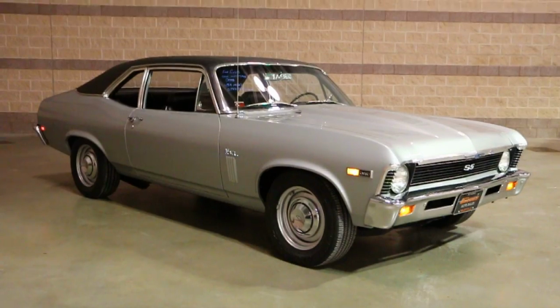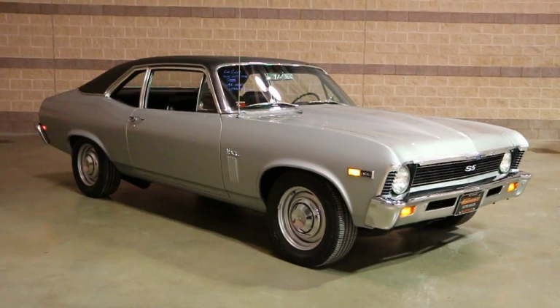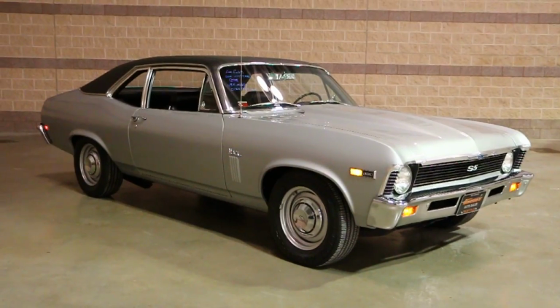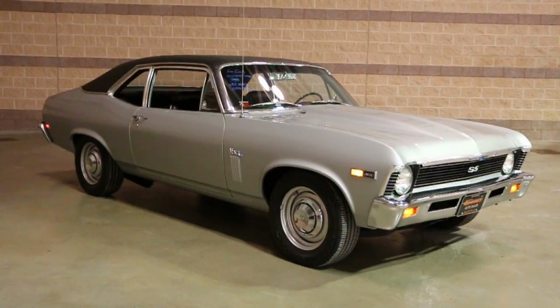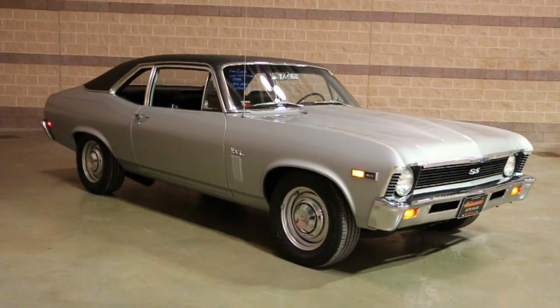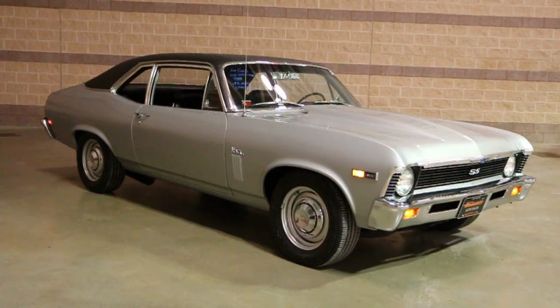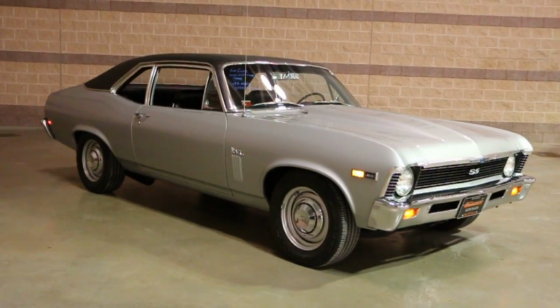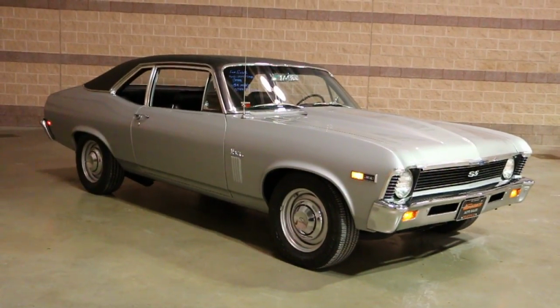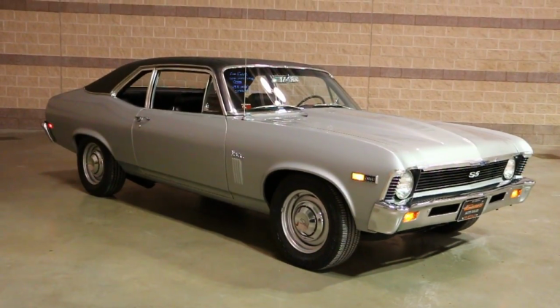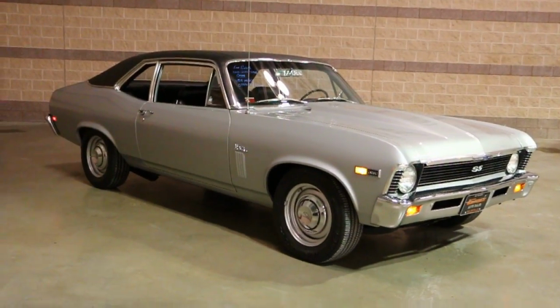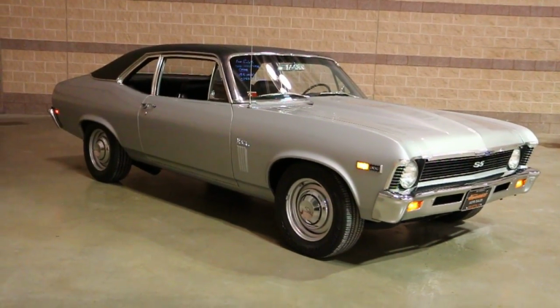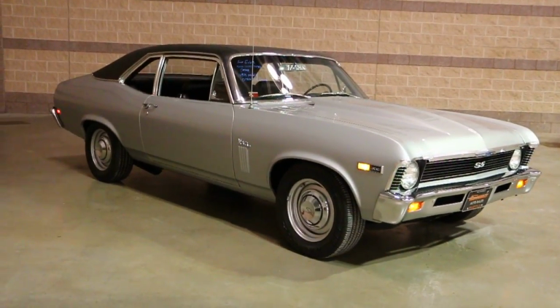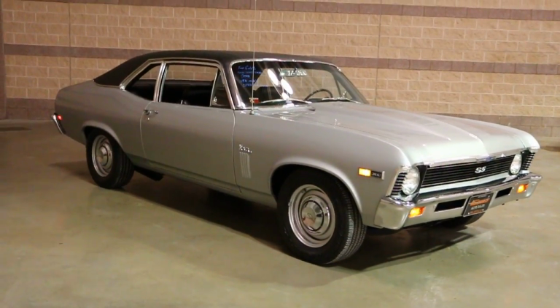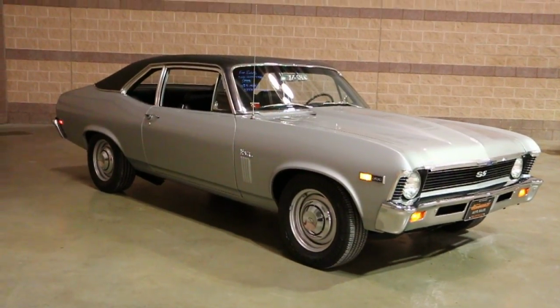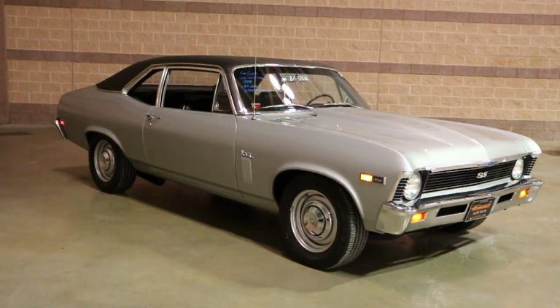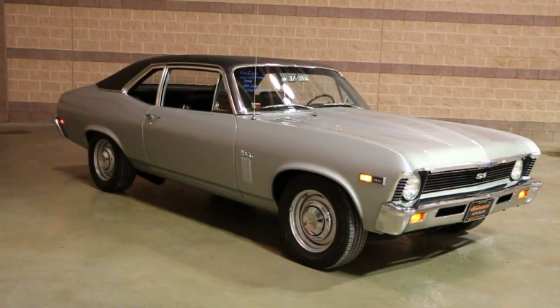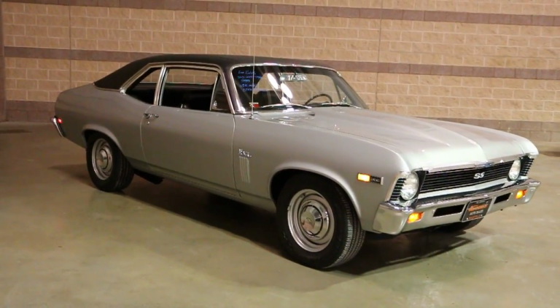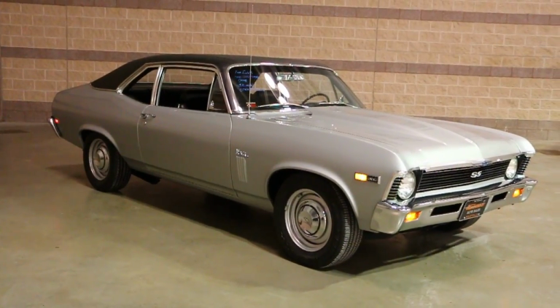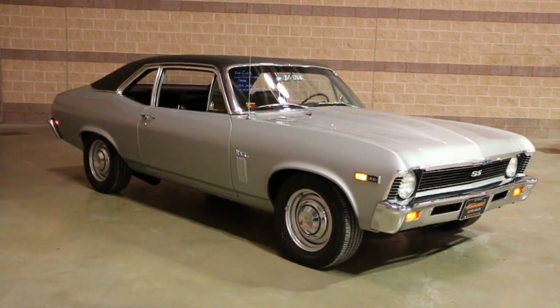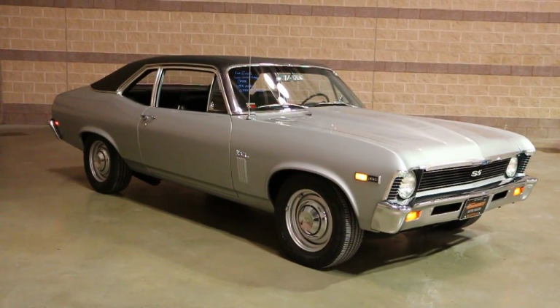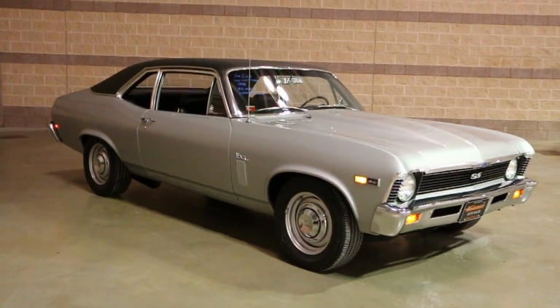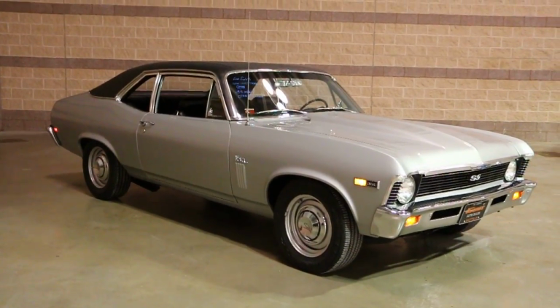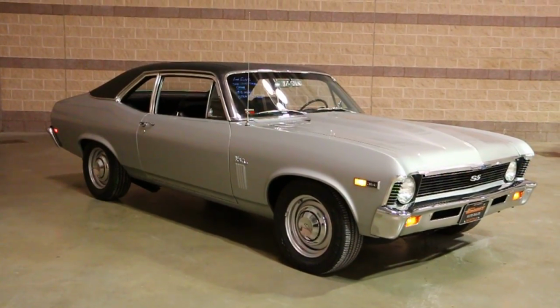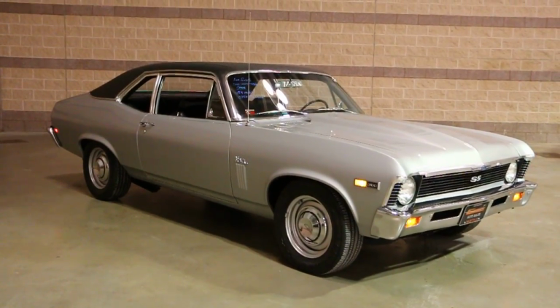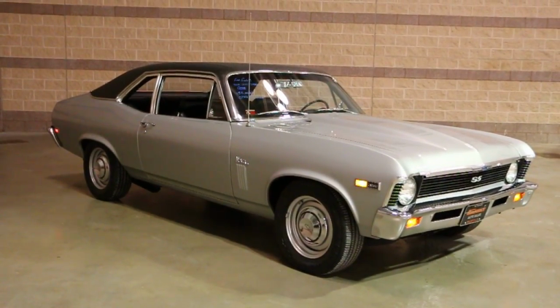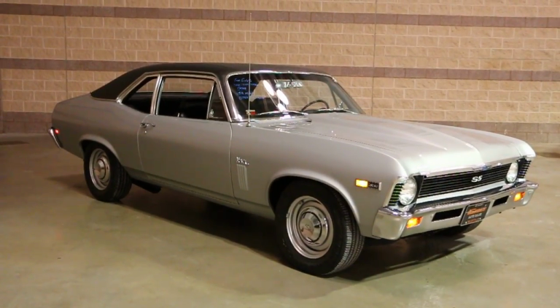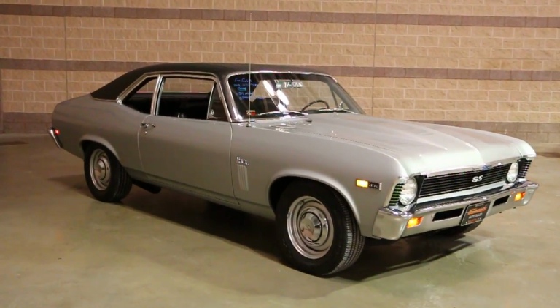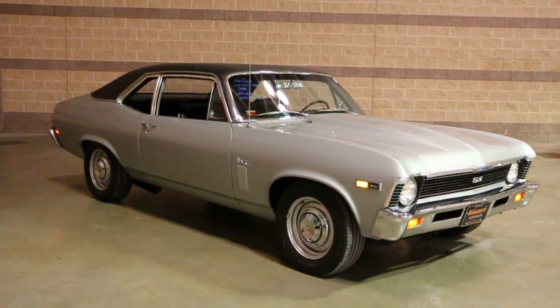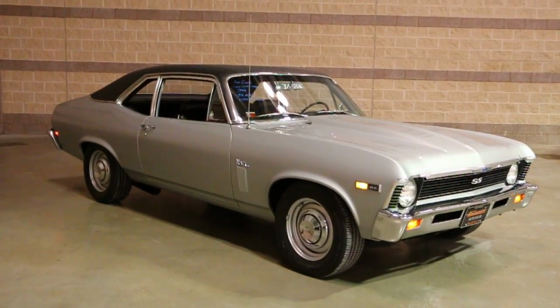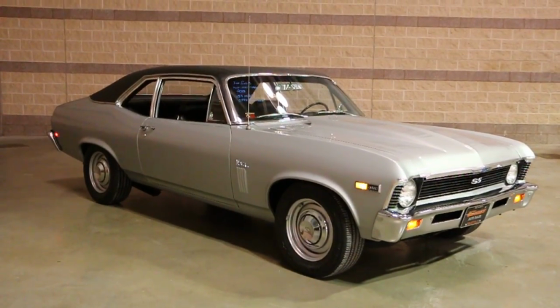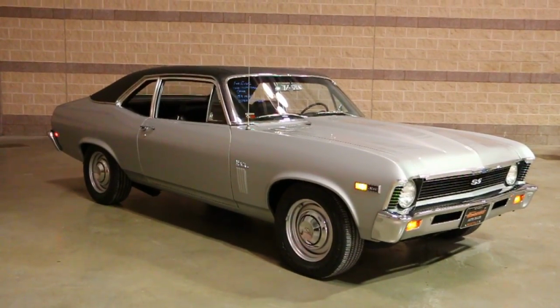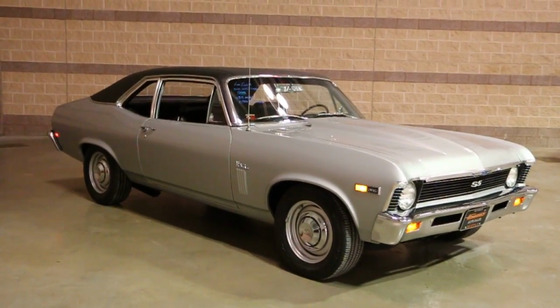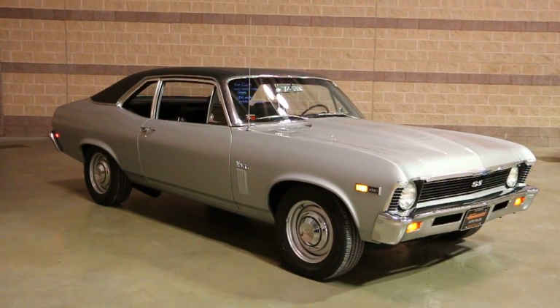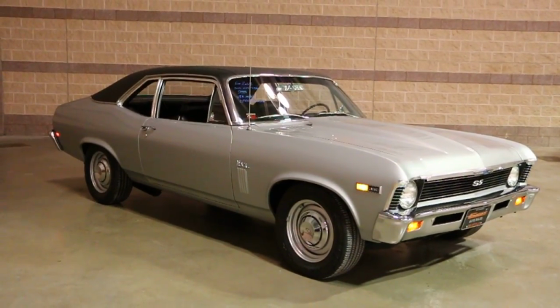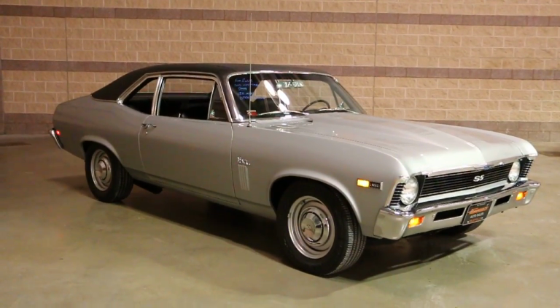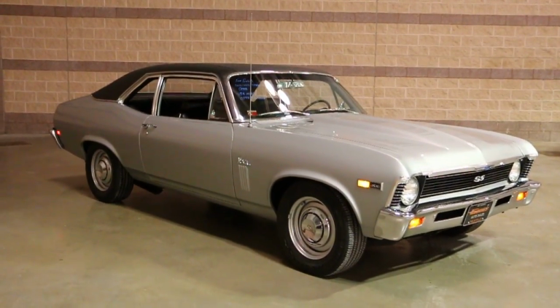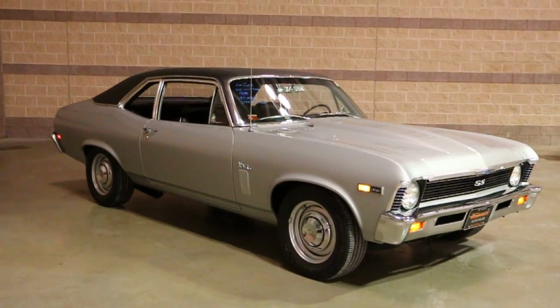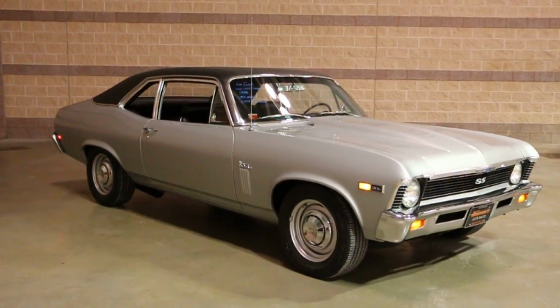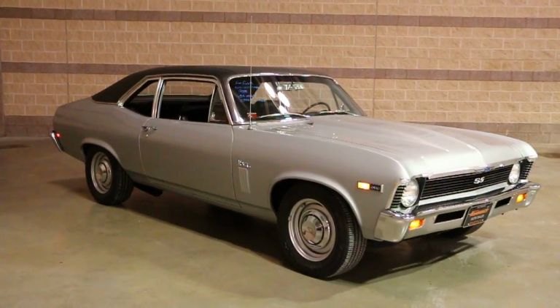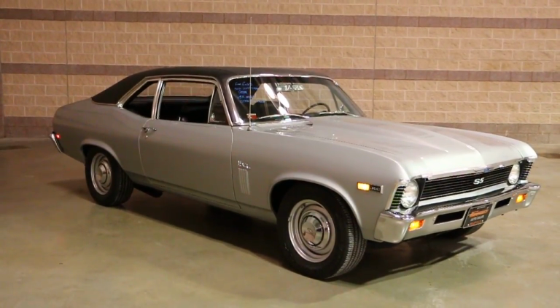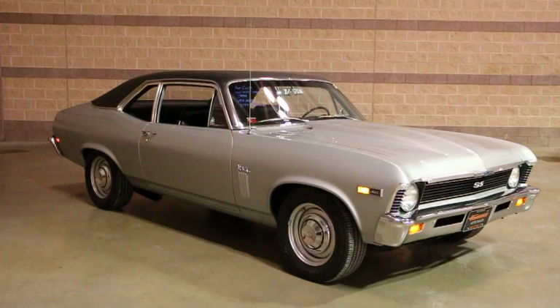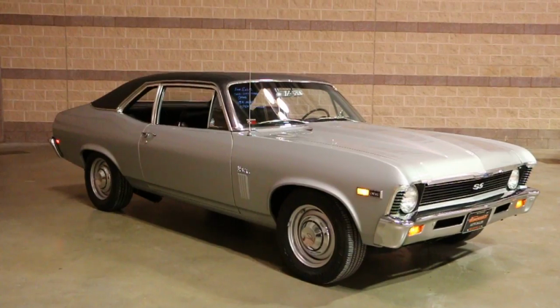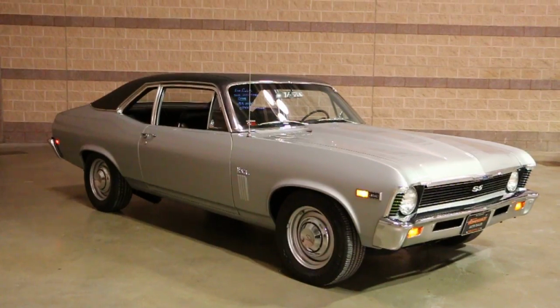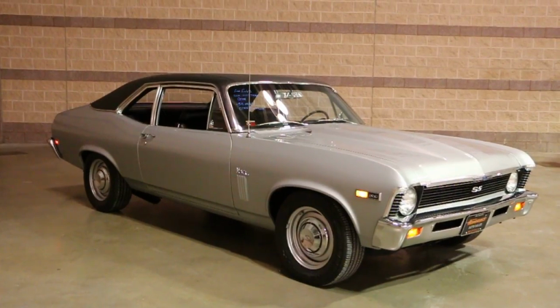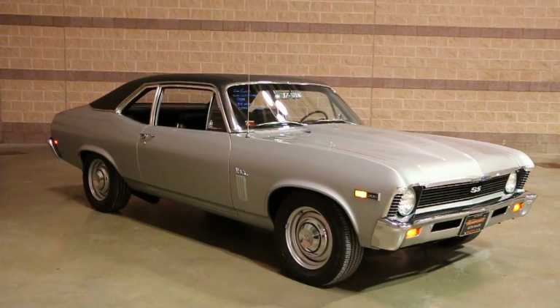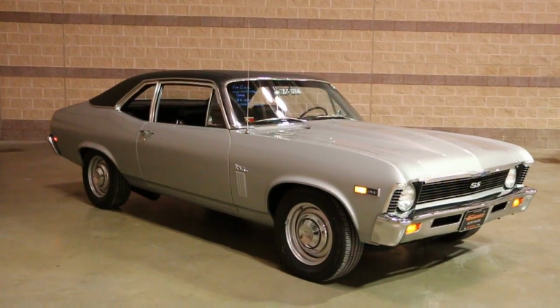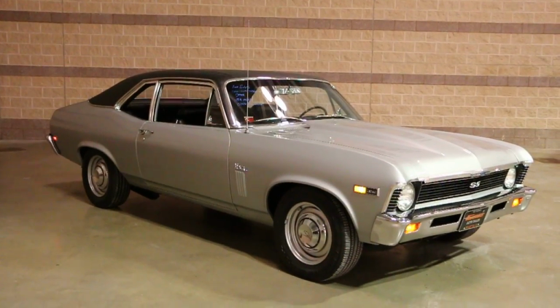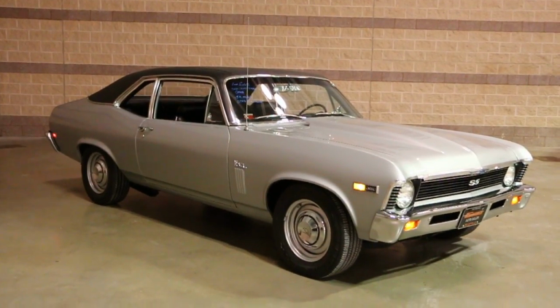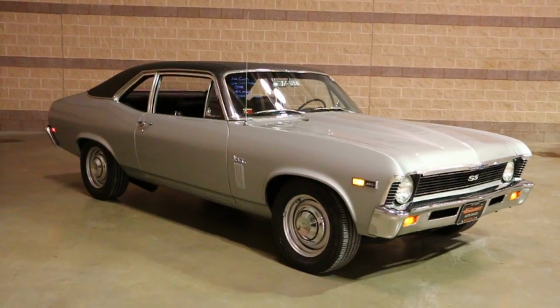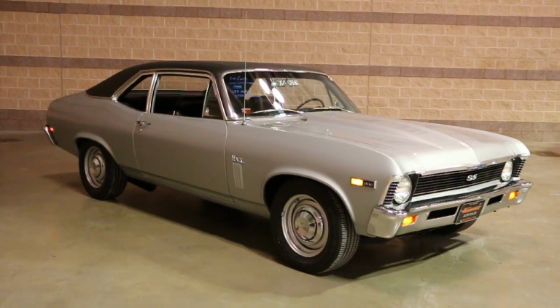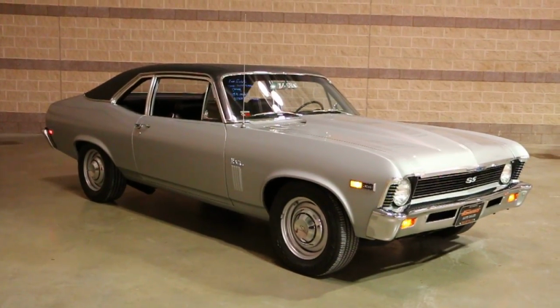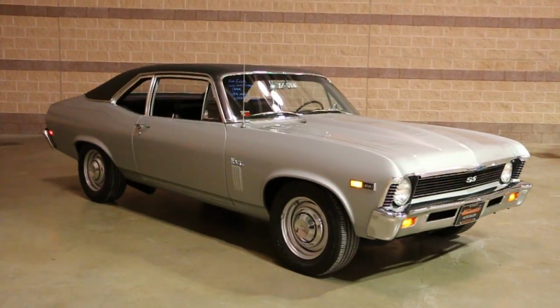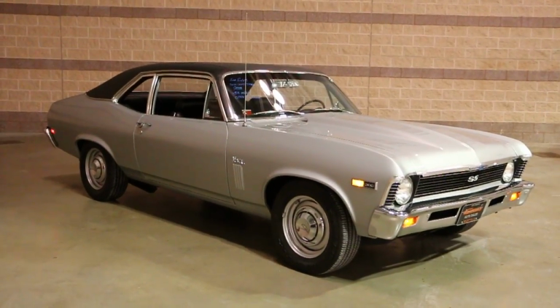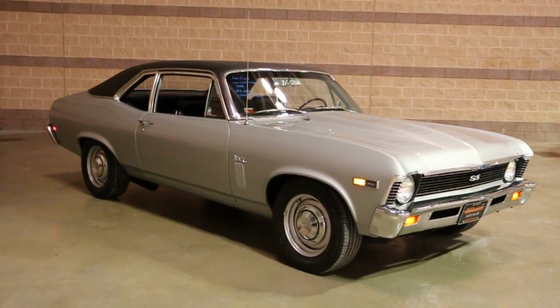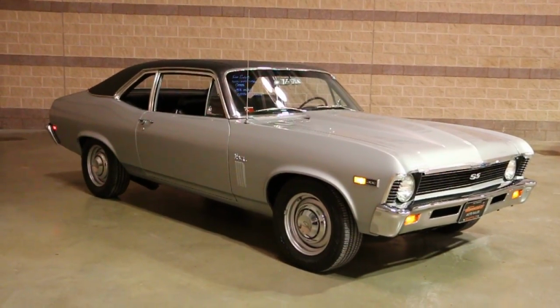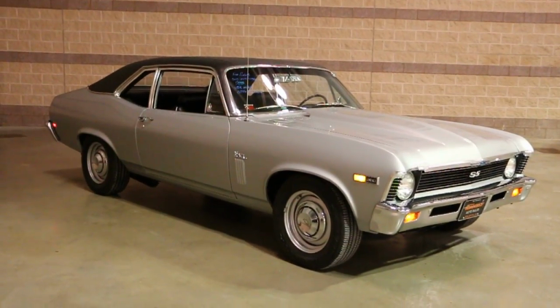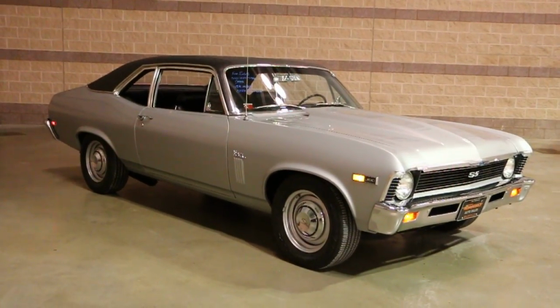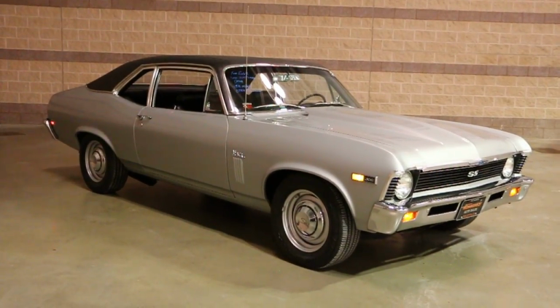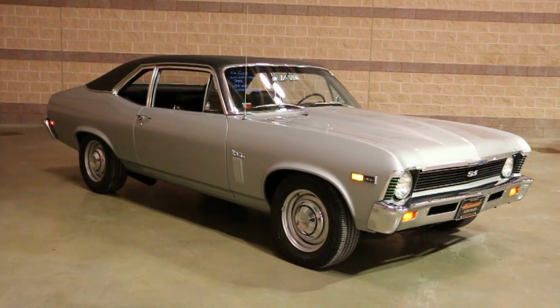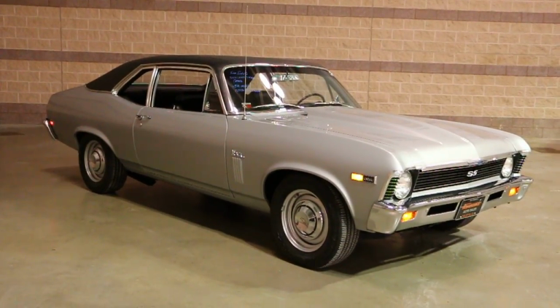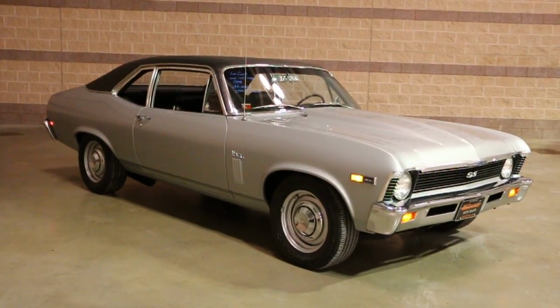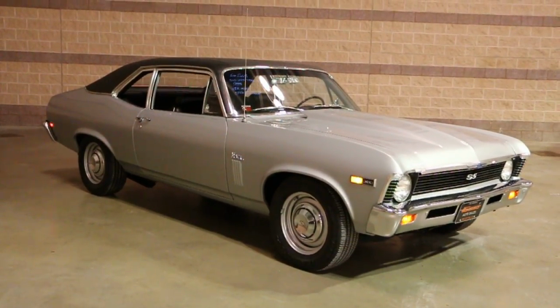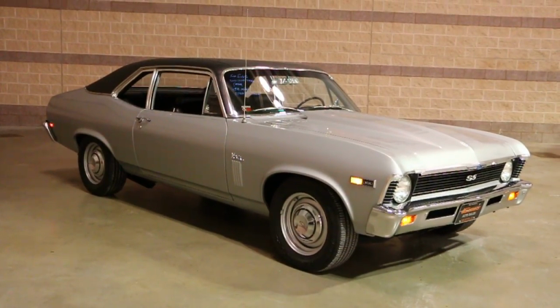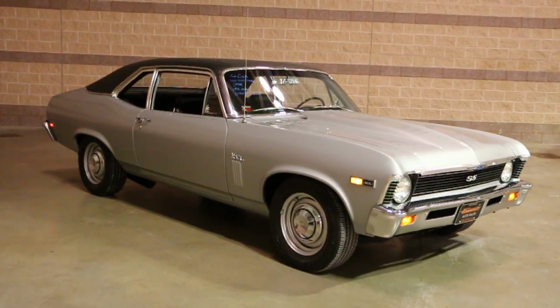Hey guys, thanks for joining us today. Michael here at Weeby Autos. Today we have a beautiful car — a 1969 Nova. Got the owner here who's going to tell us a little bit about it.